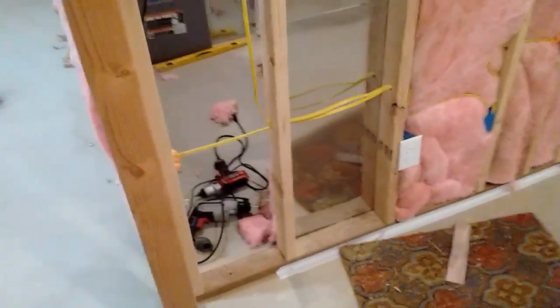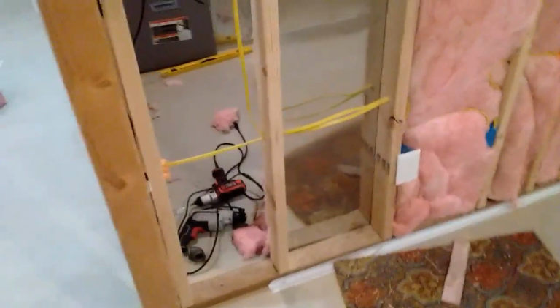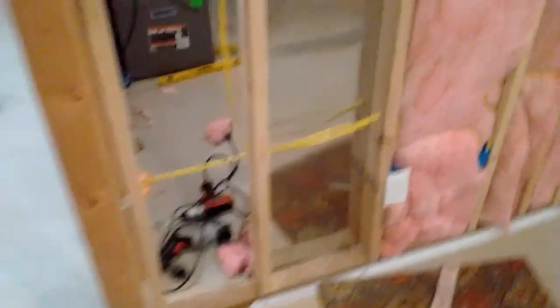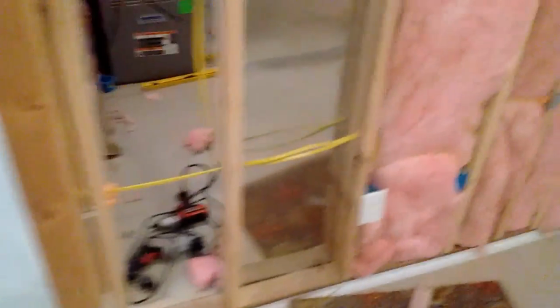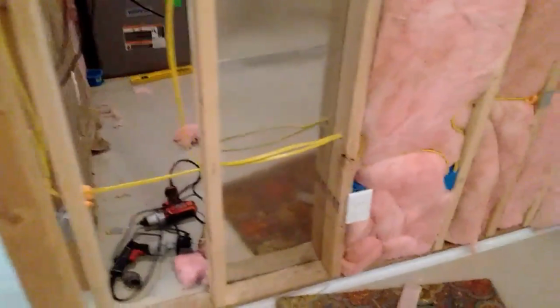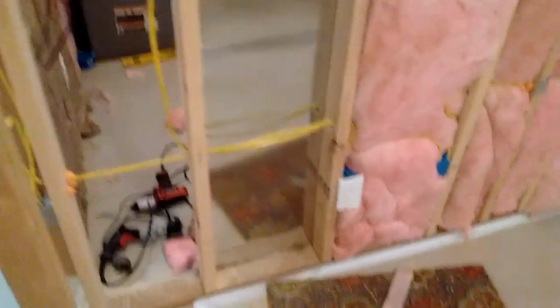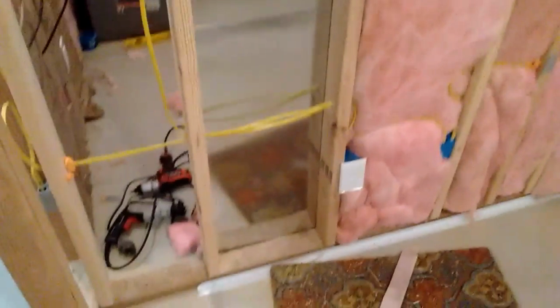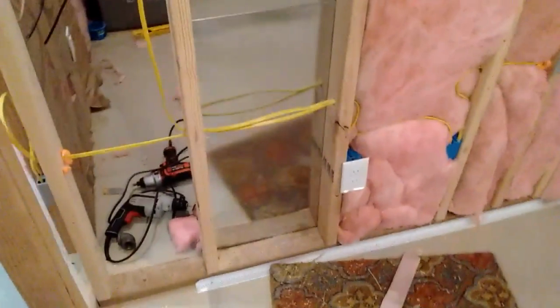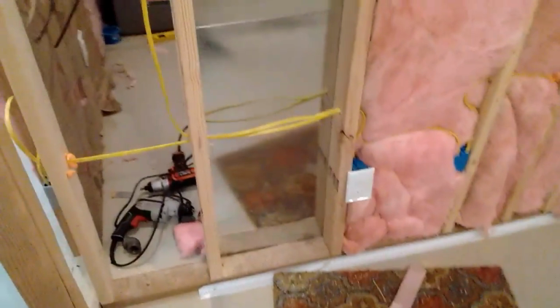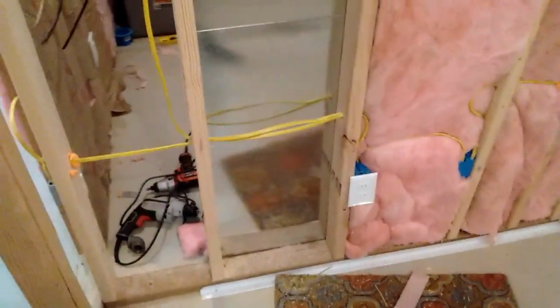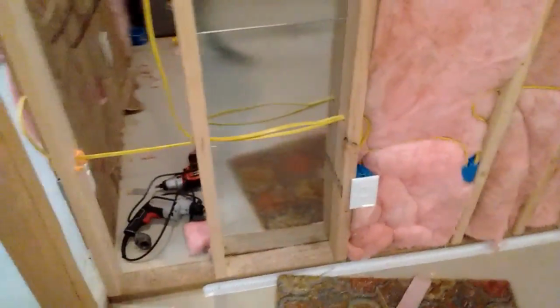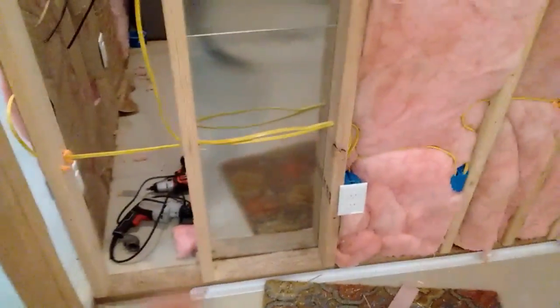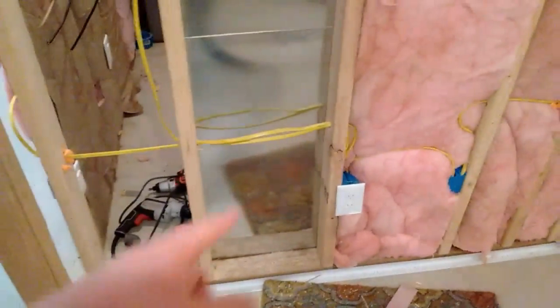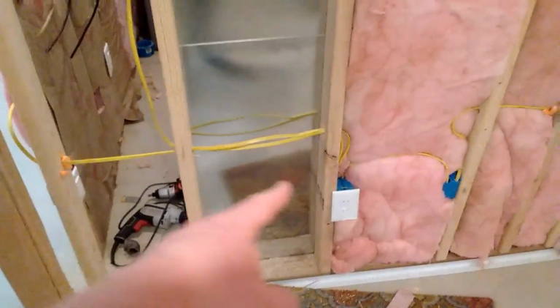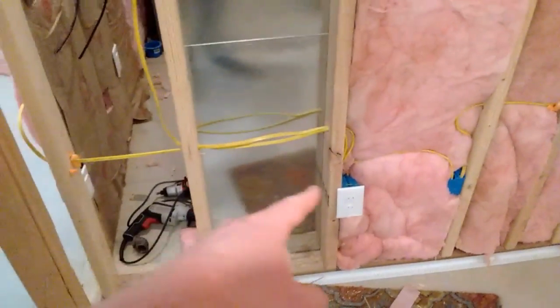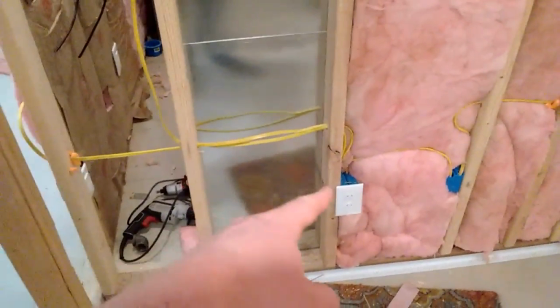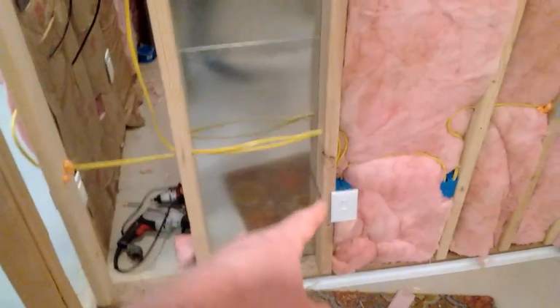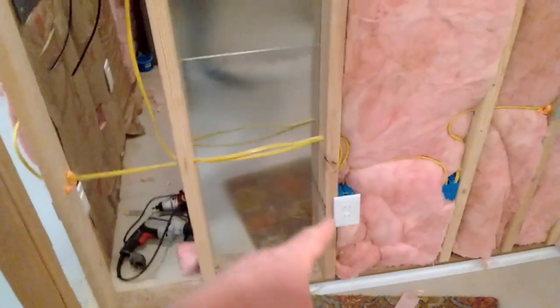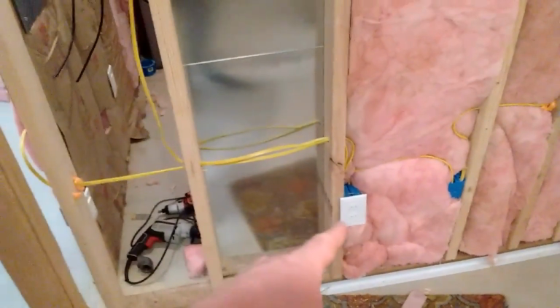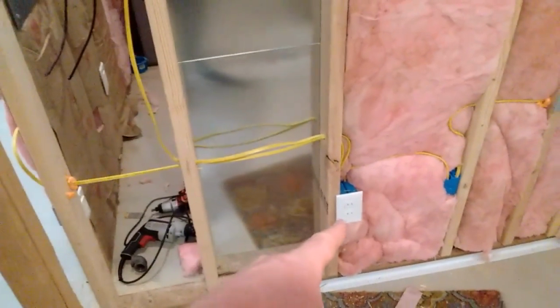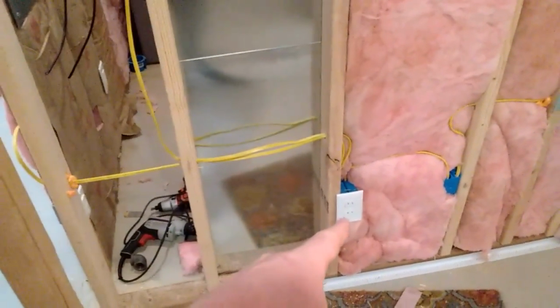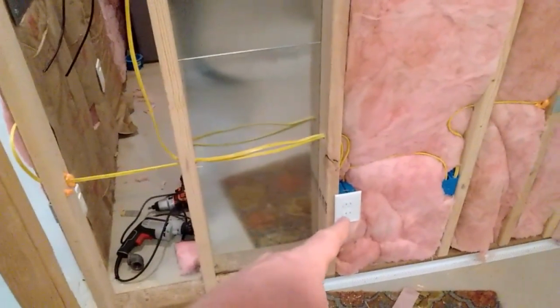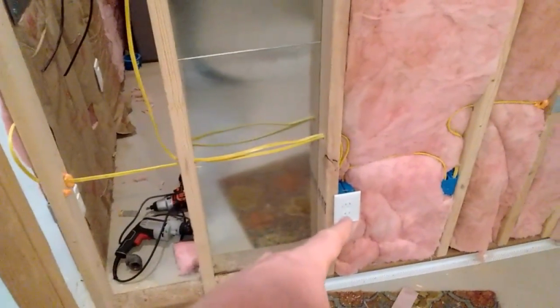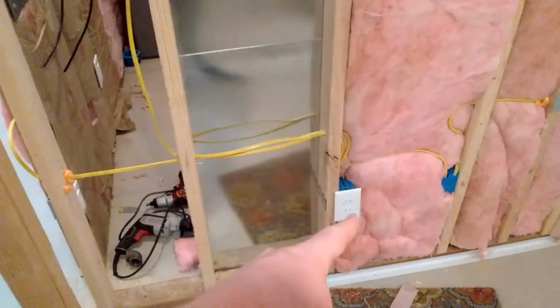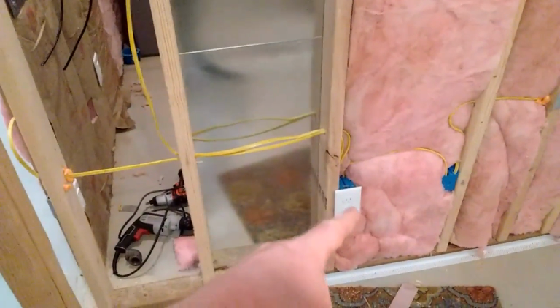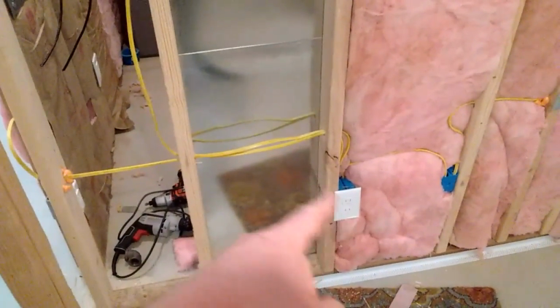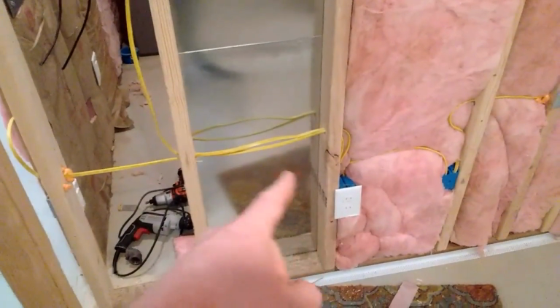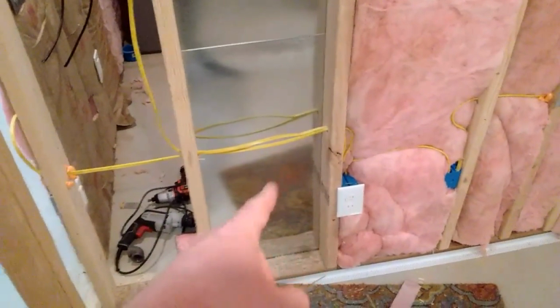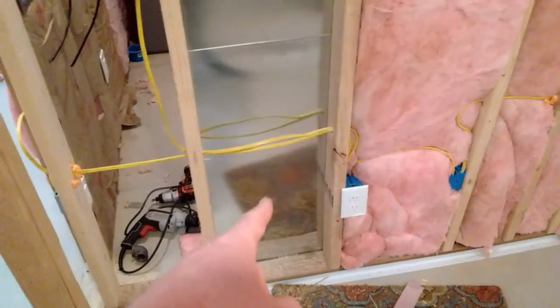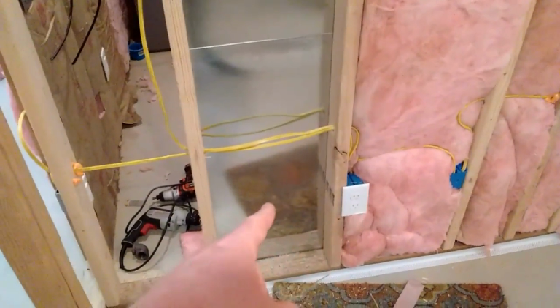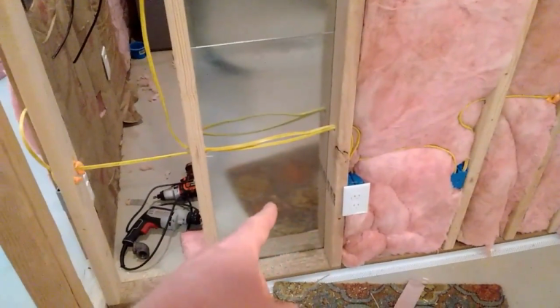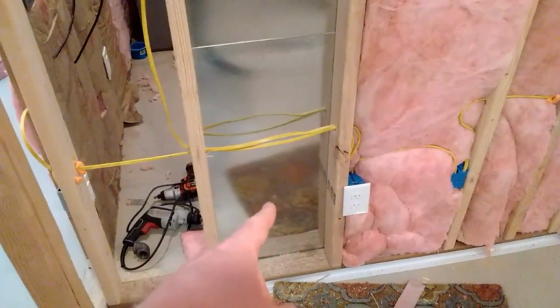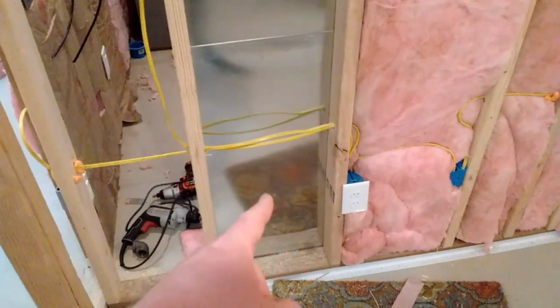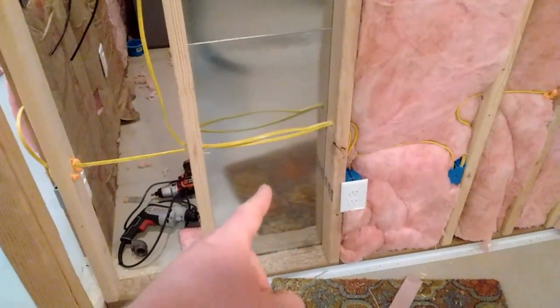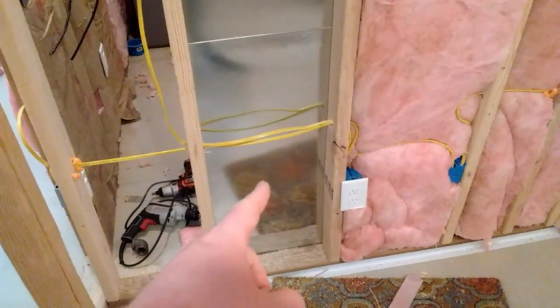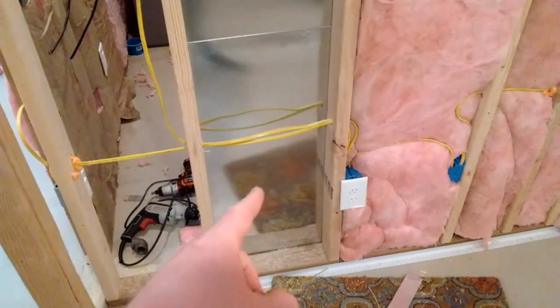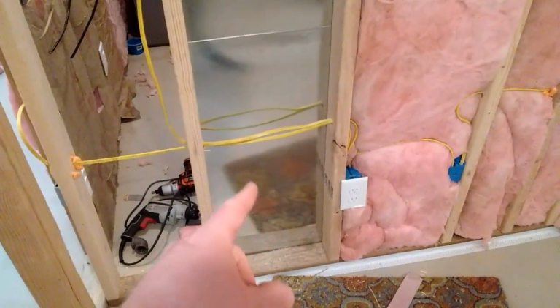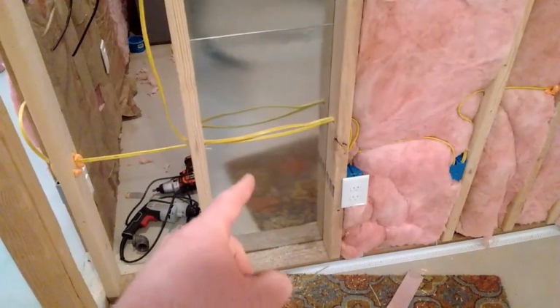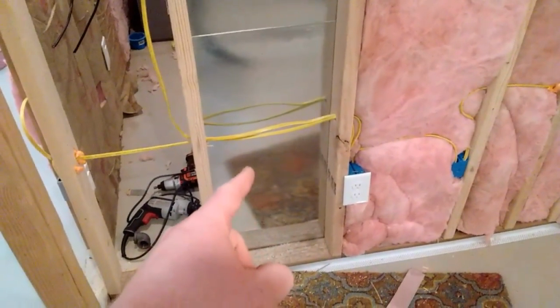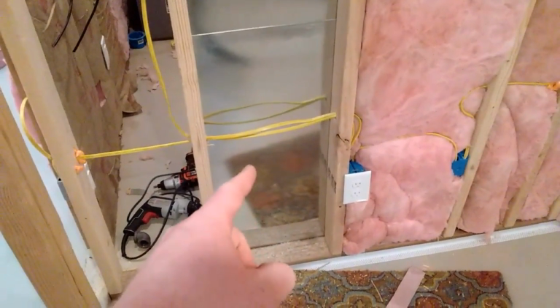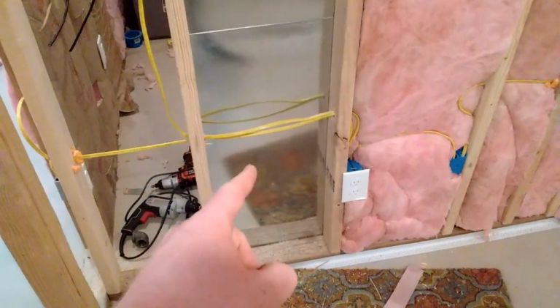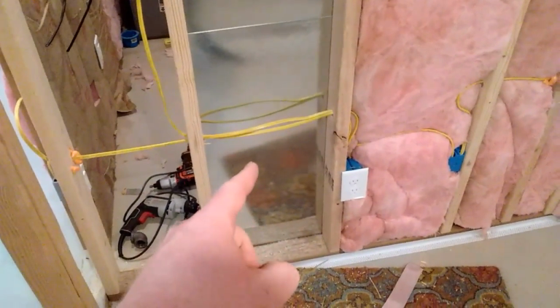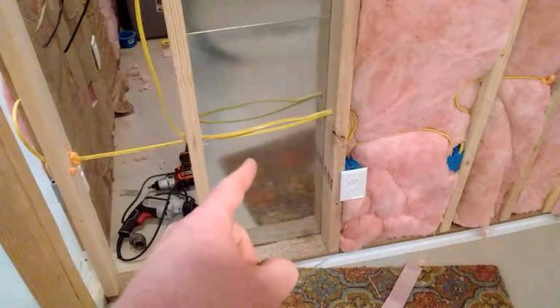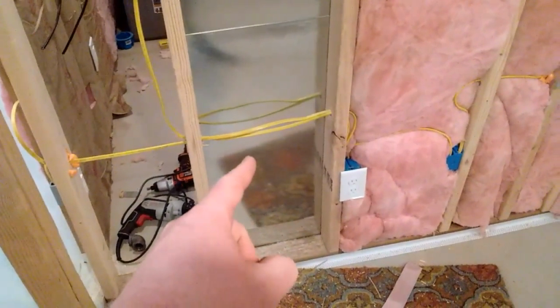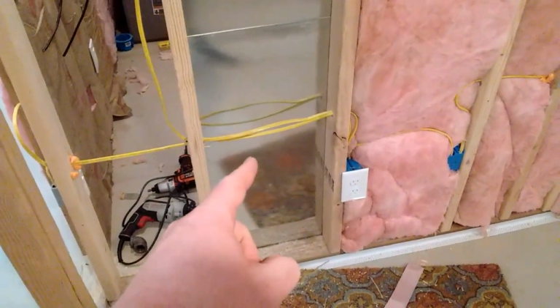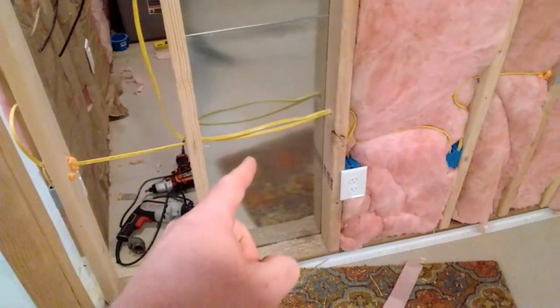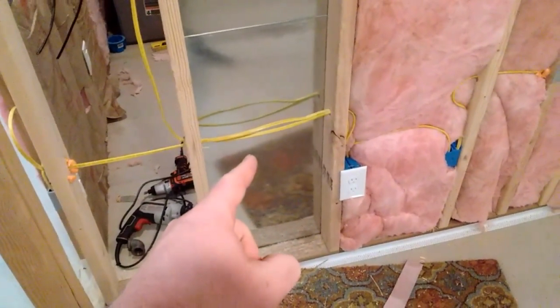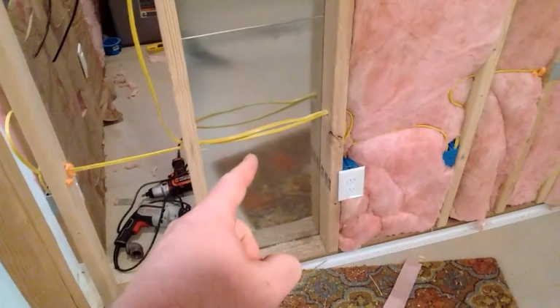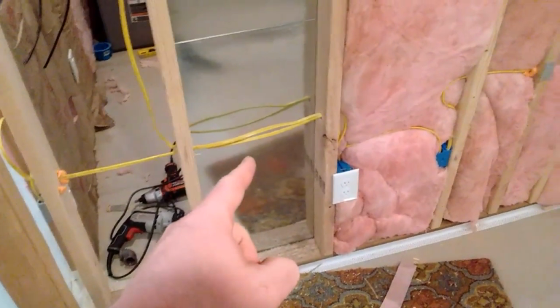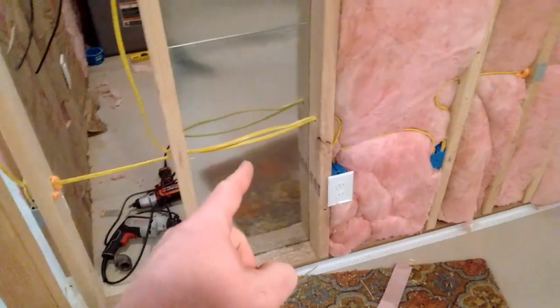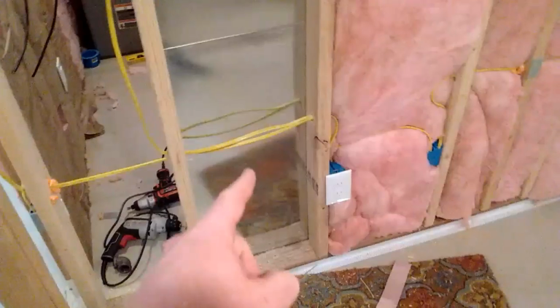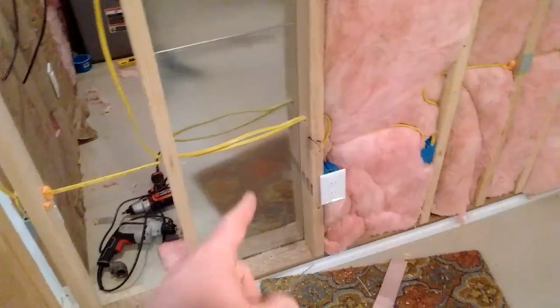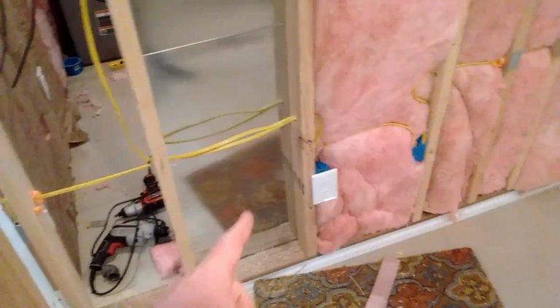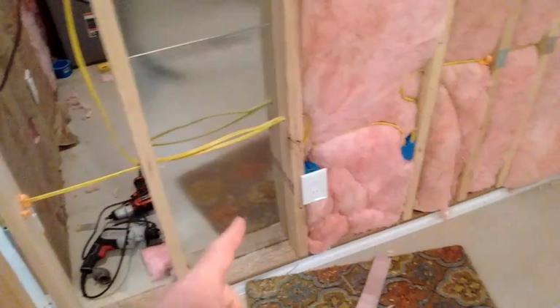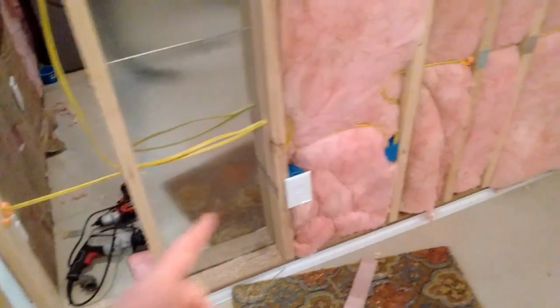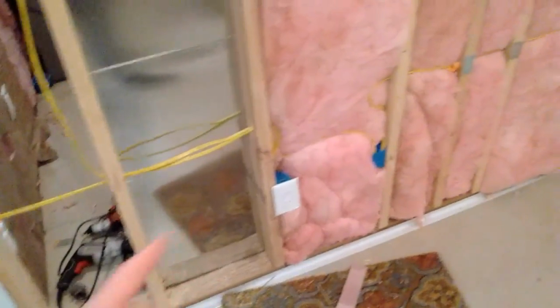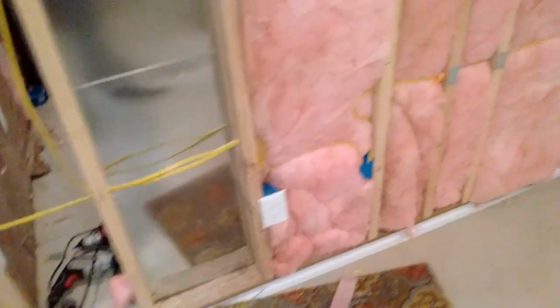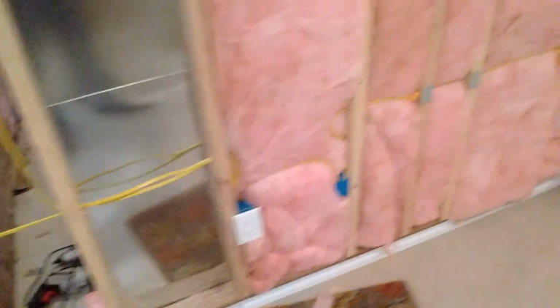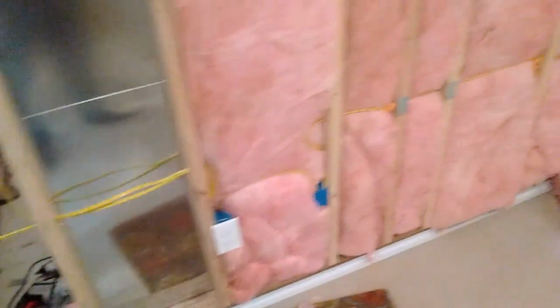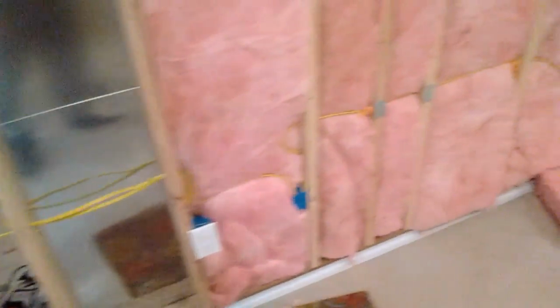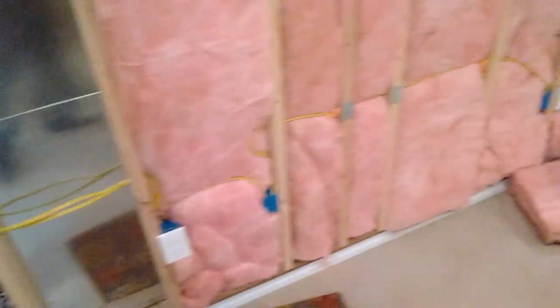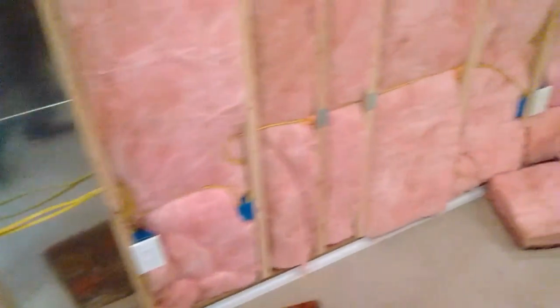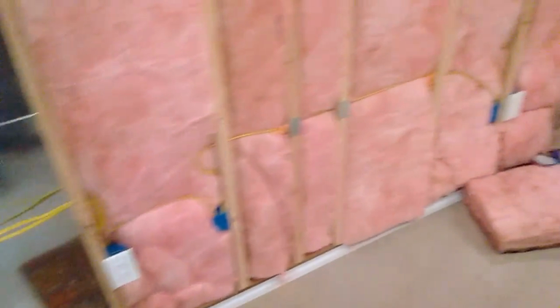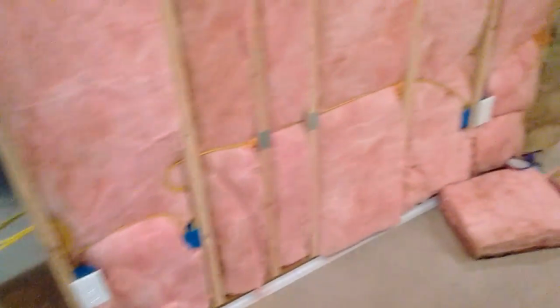Another thing is: you can't put a receptacle in with your HVAC system. Learned that one.